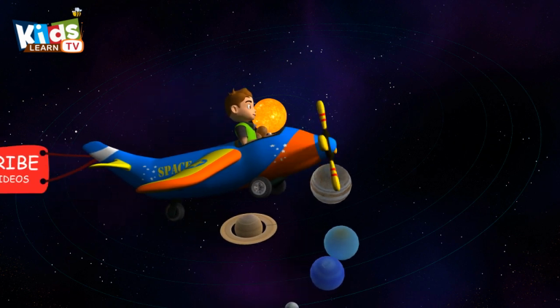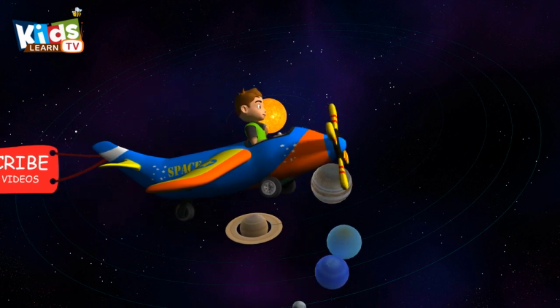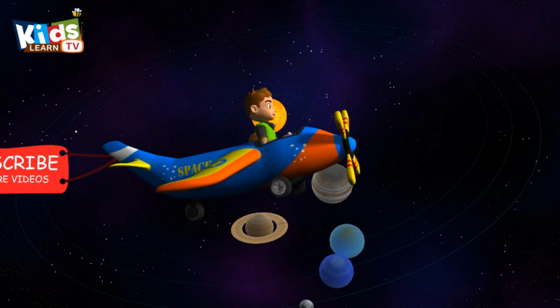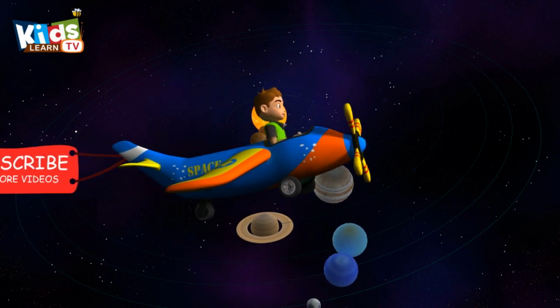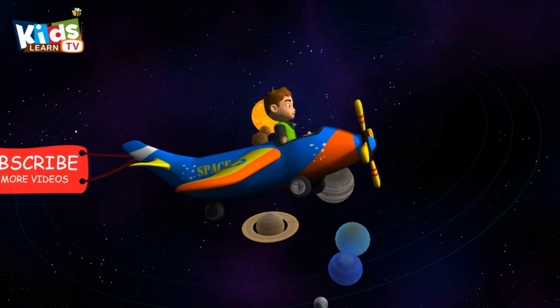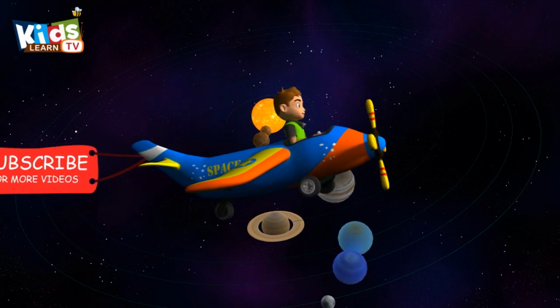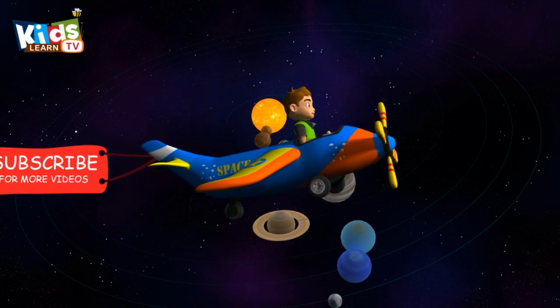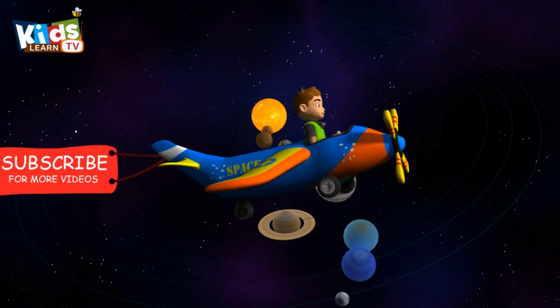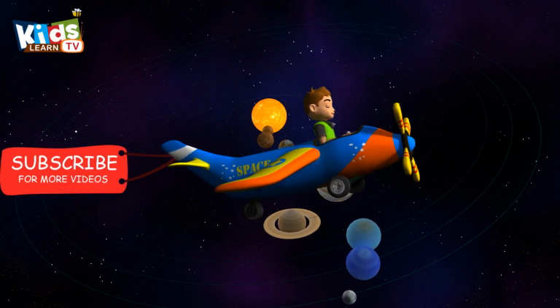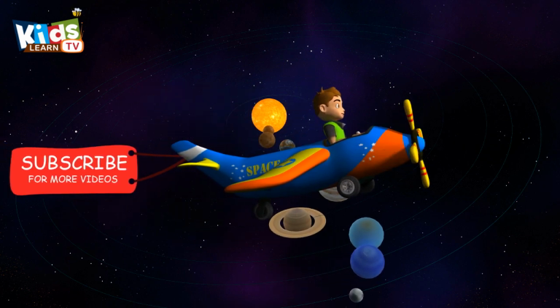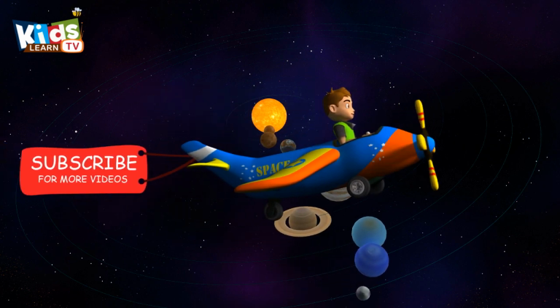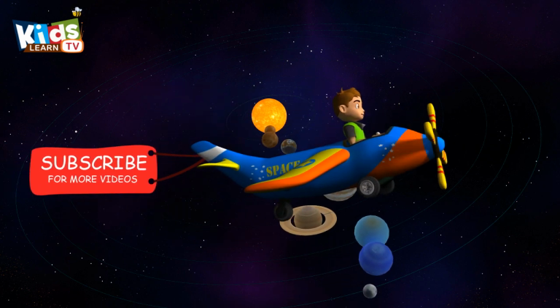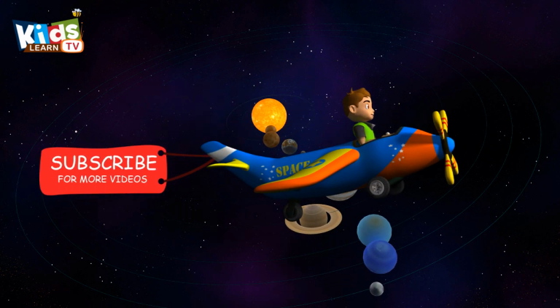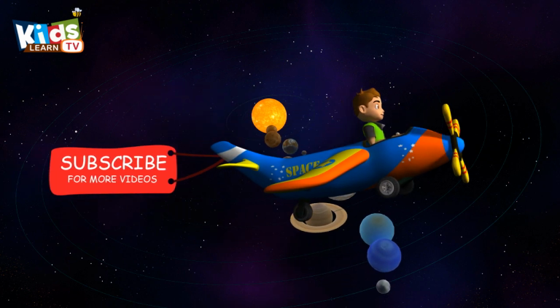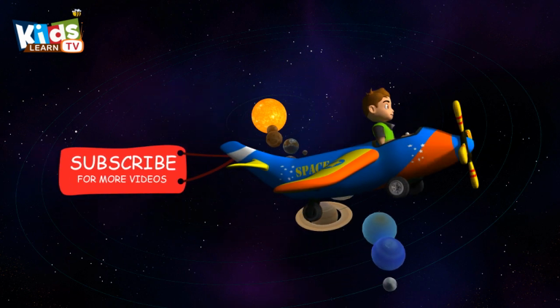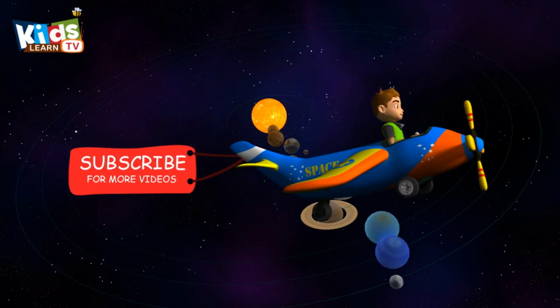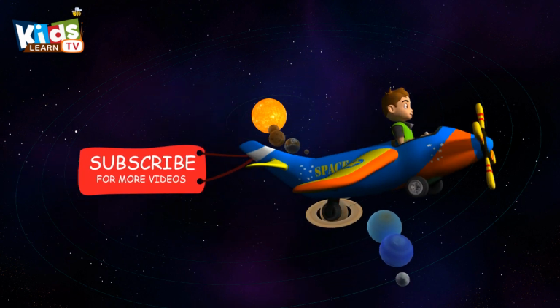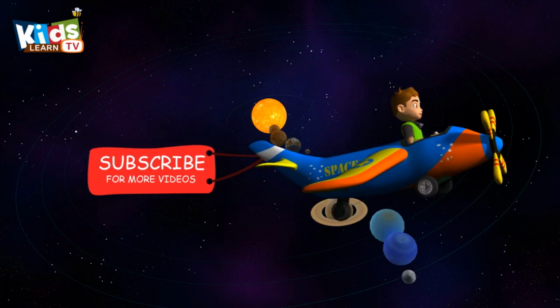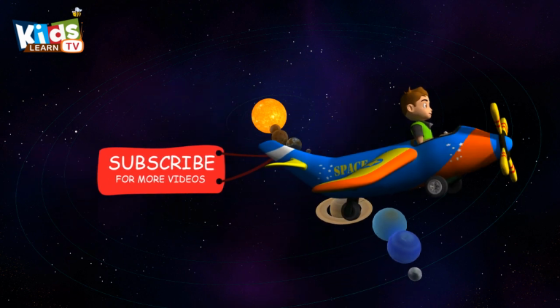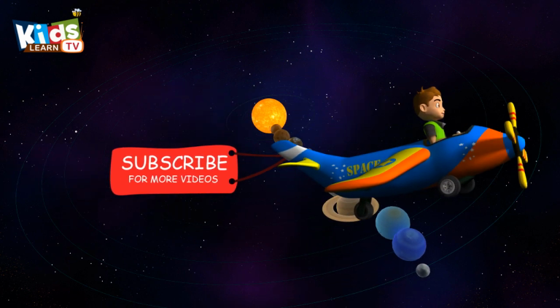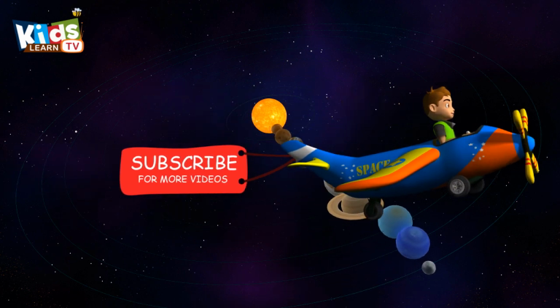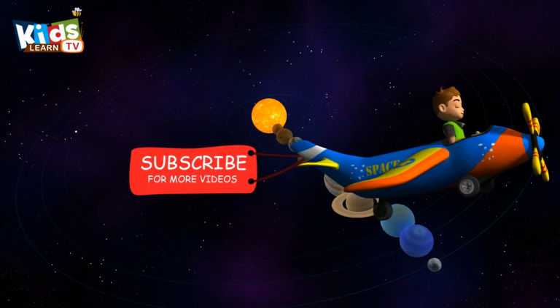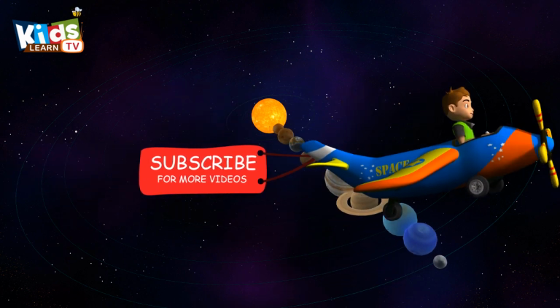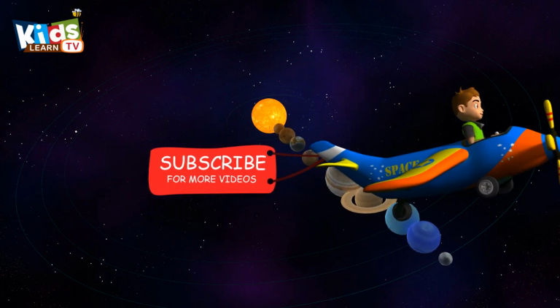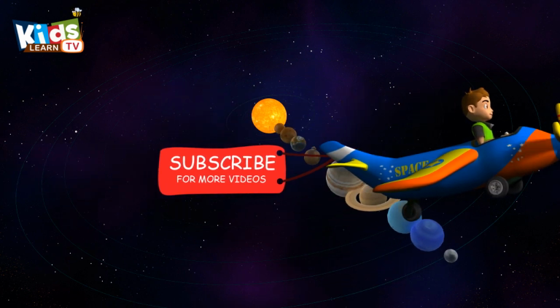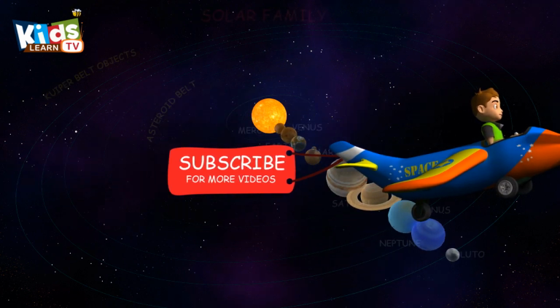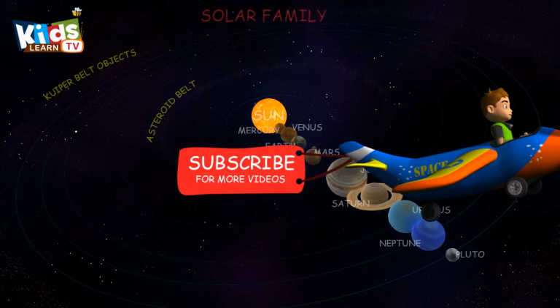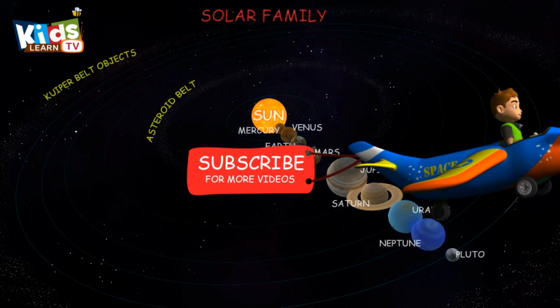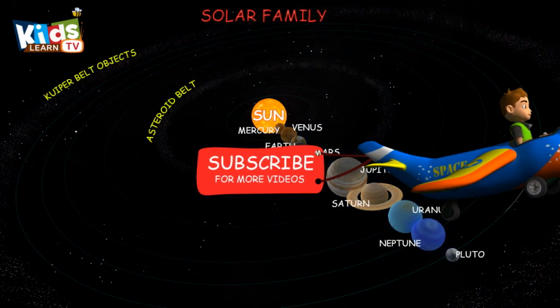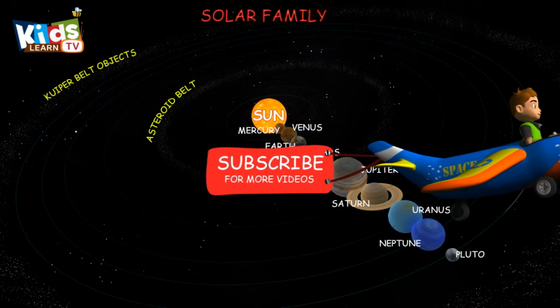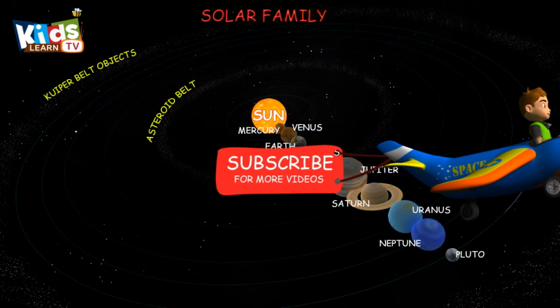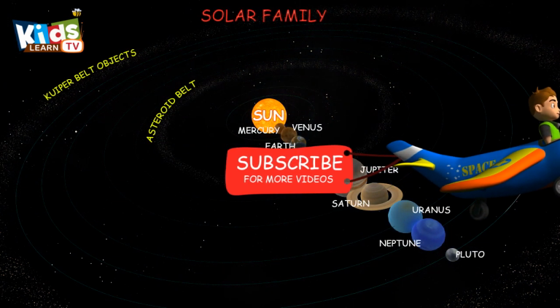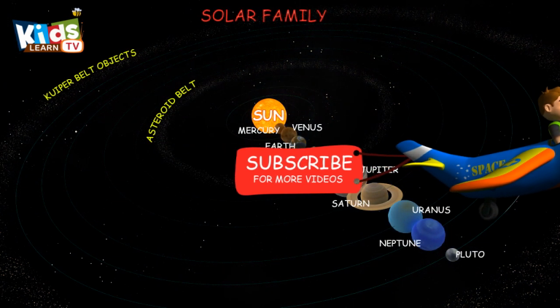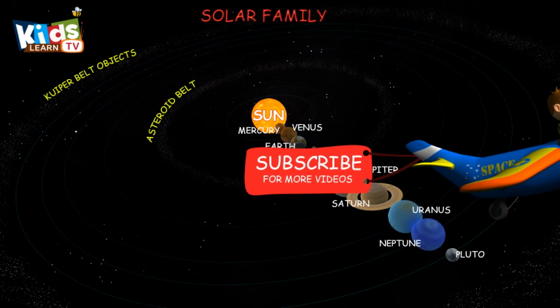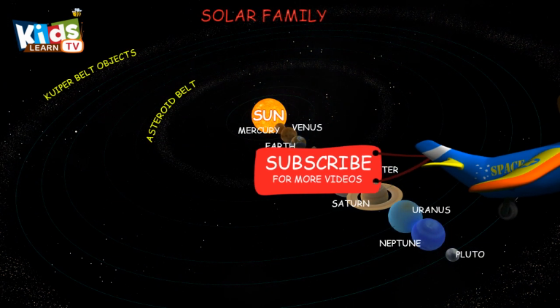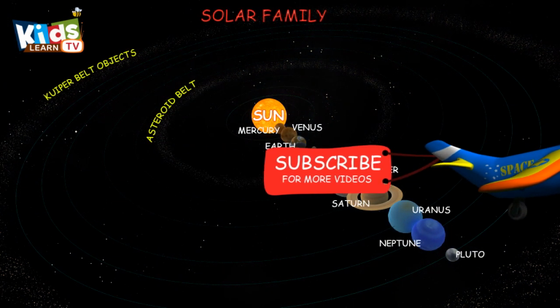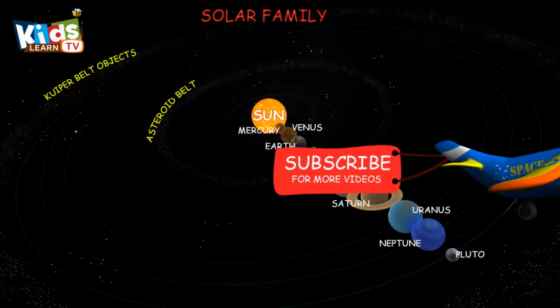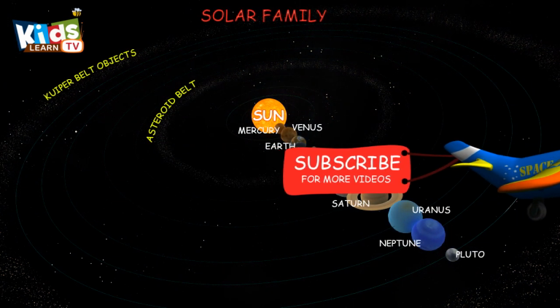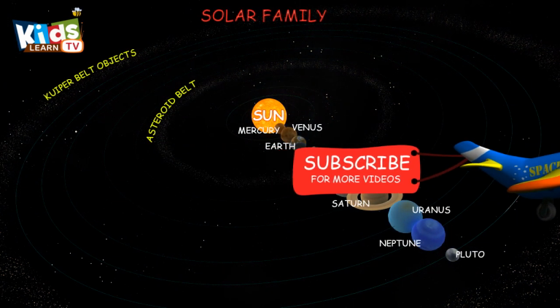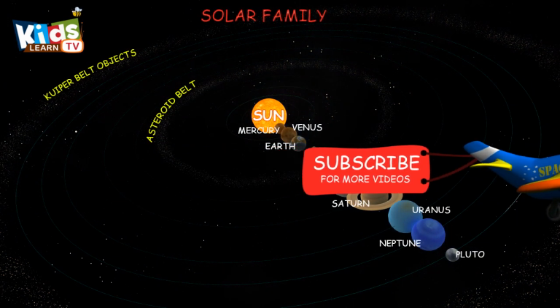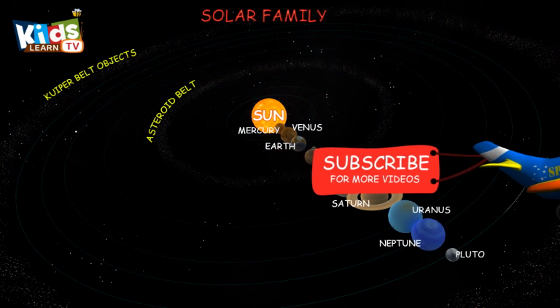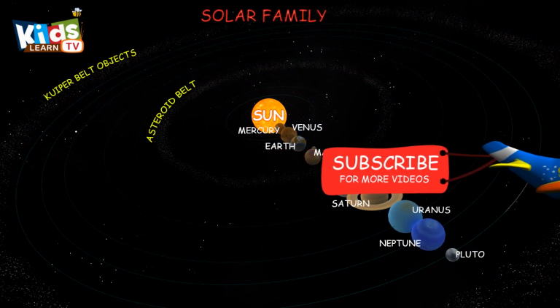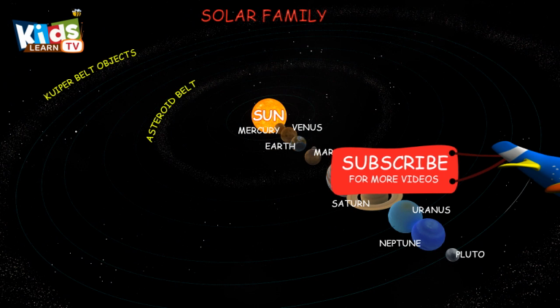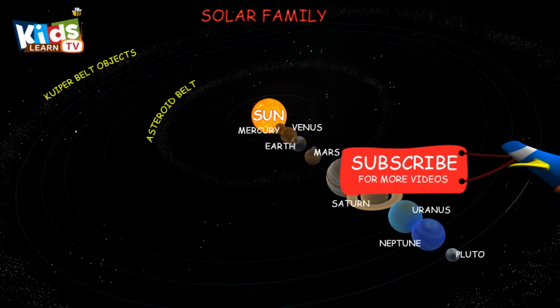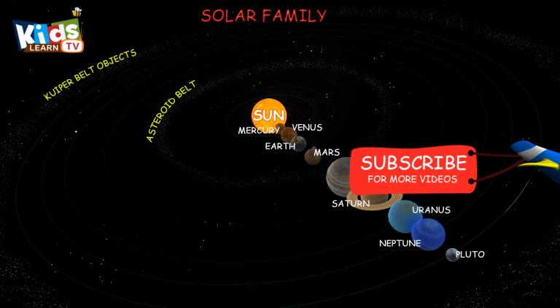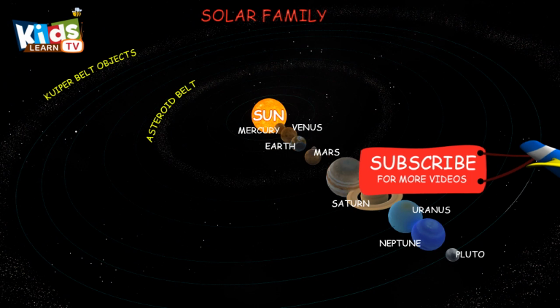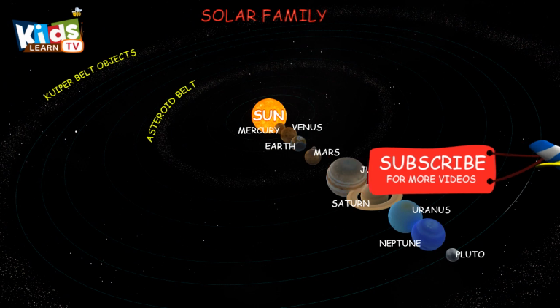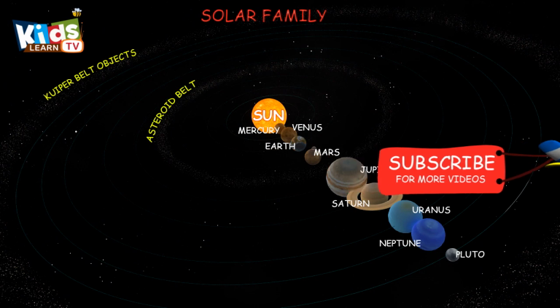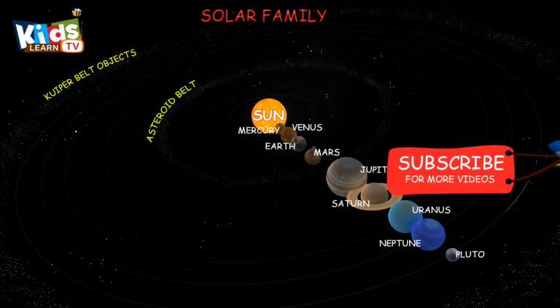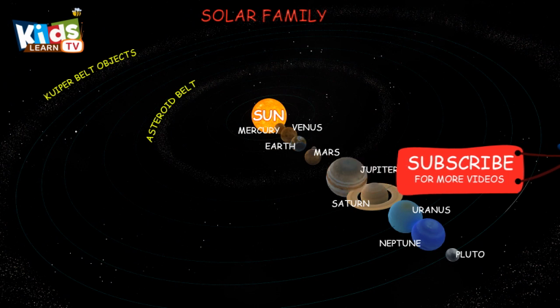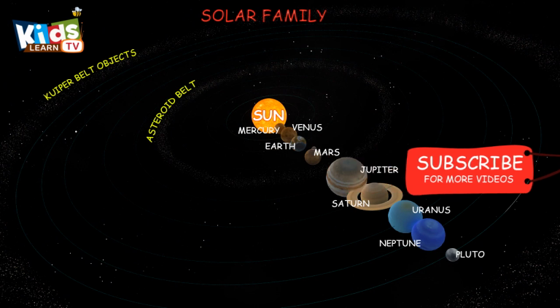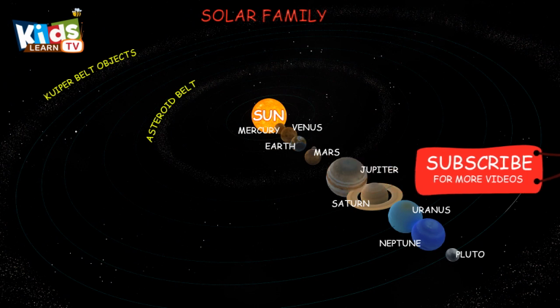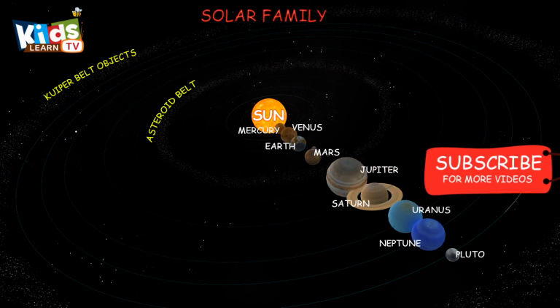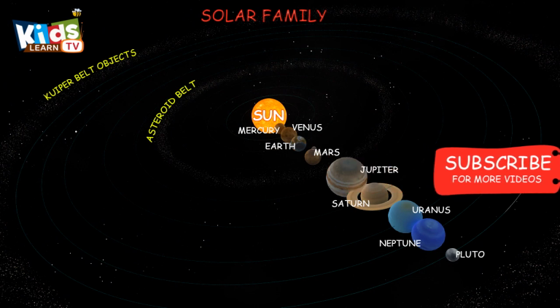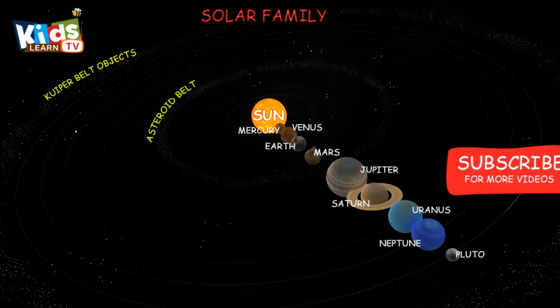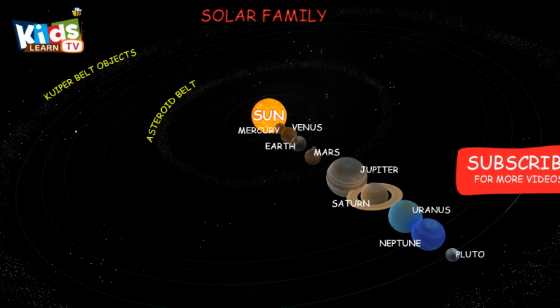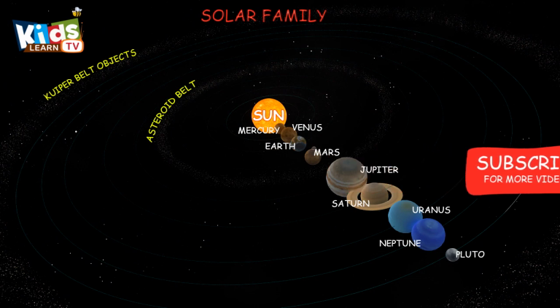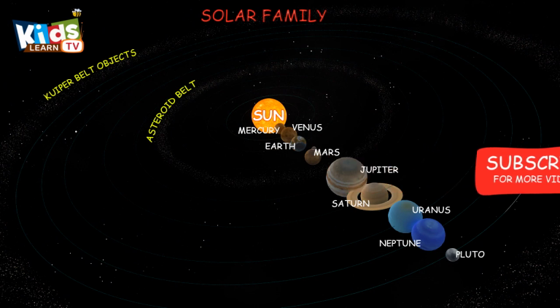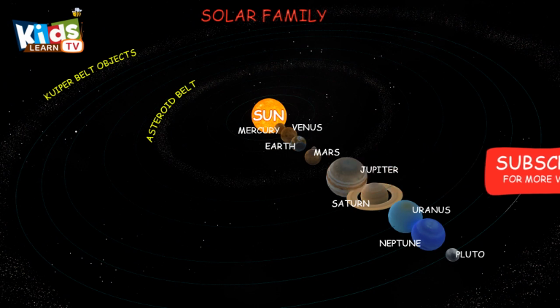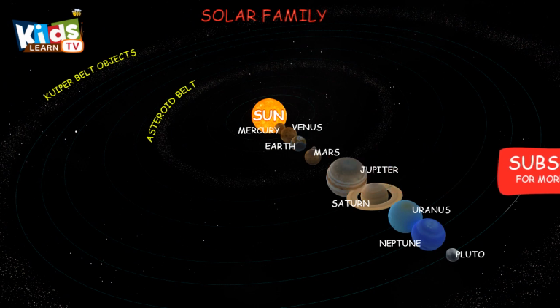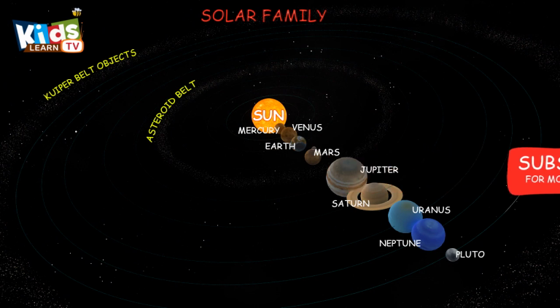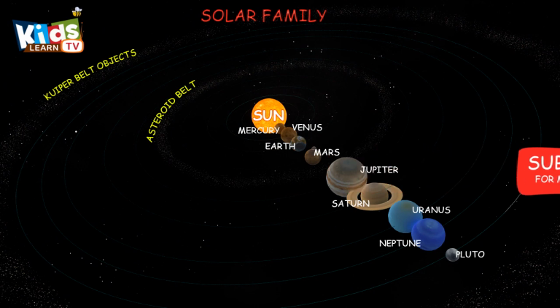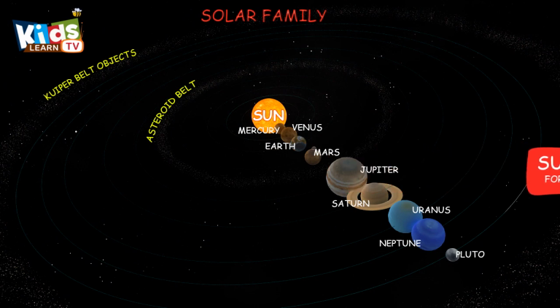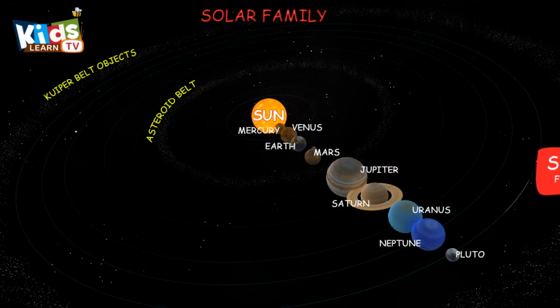Thanks for watching! Don't forget to subscribe to Kids Learn TV channel.